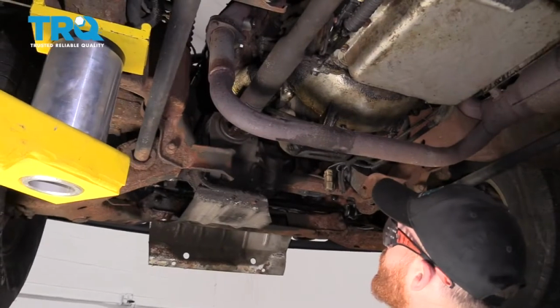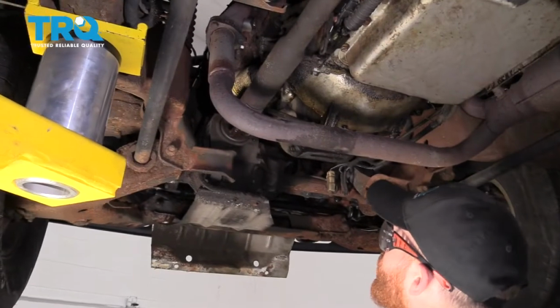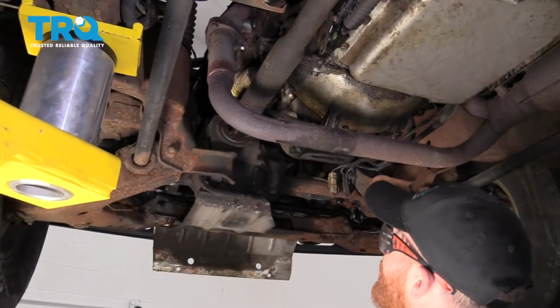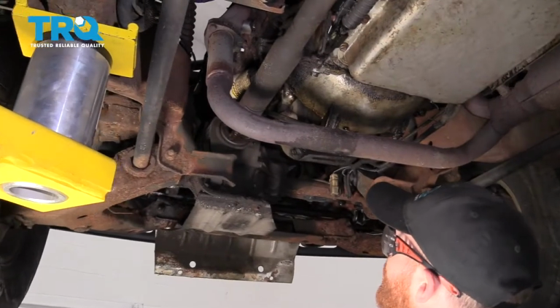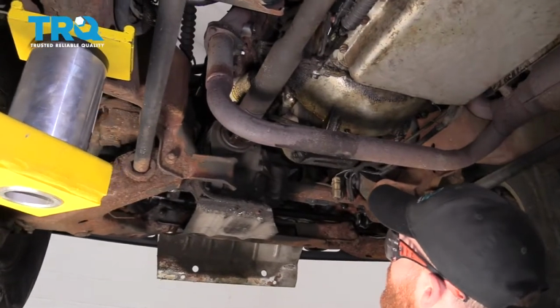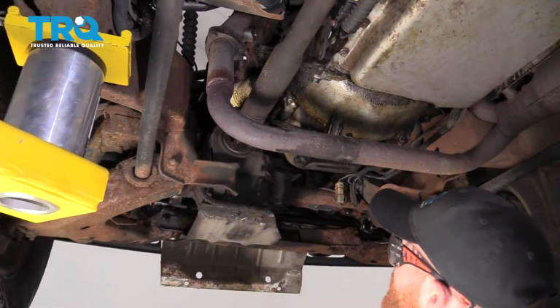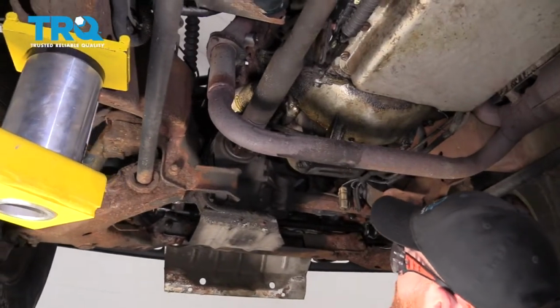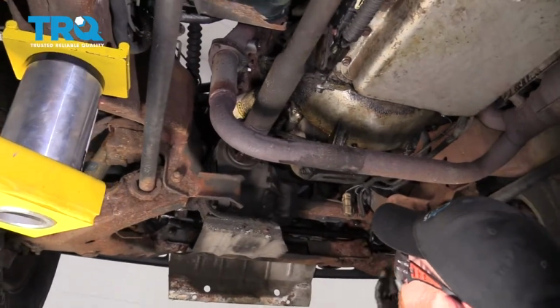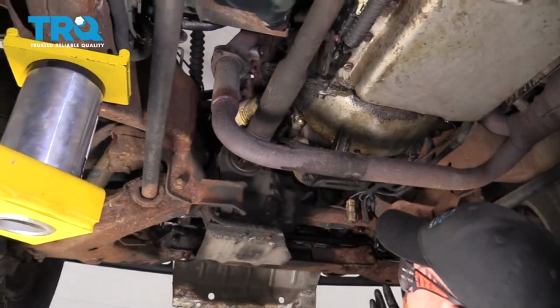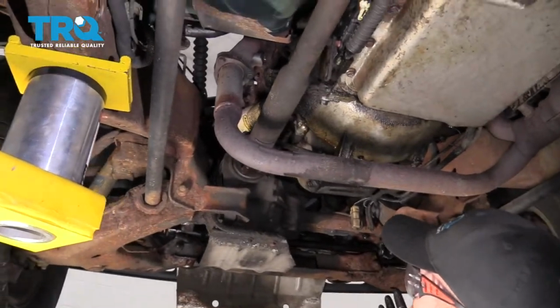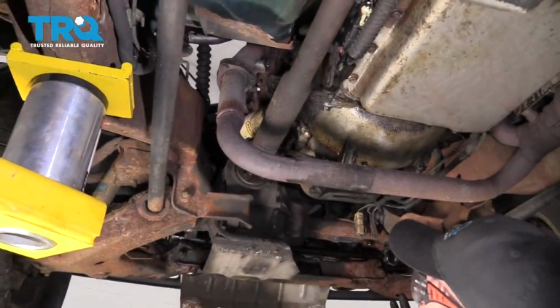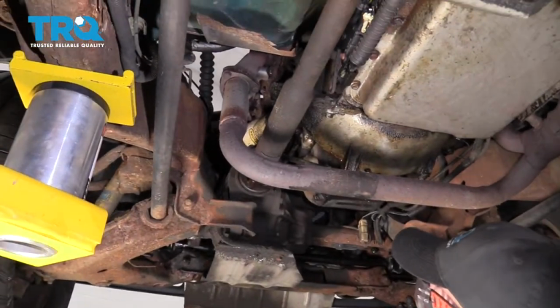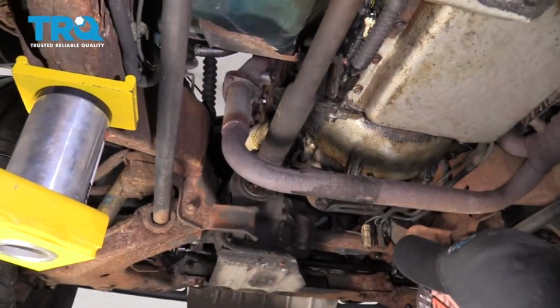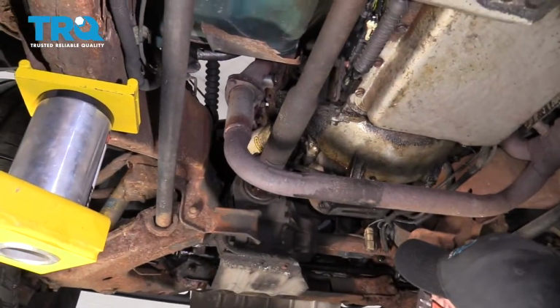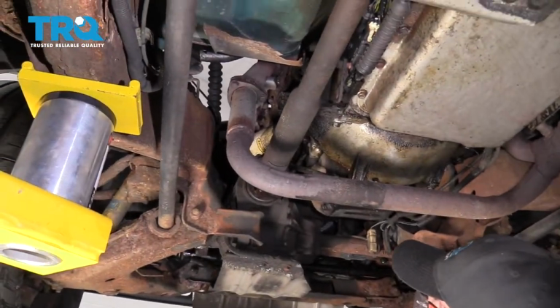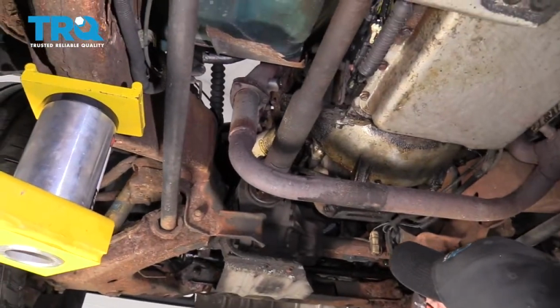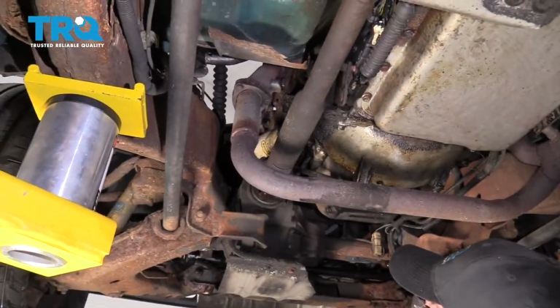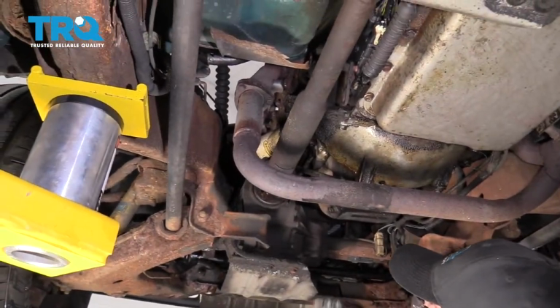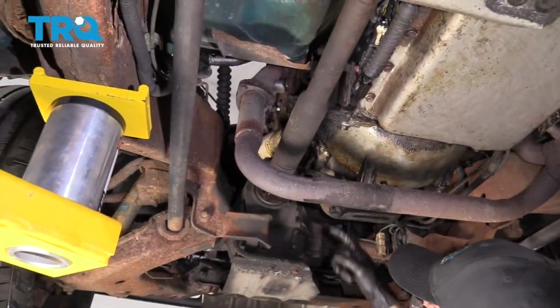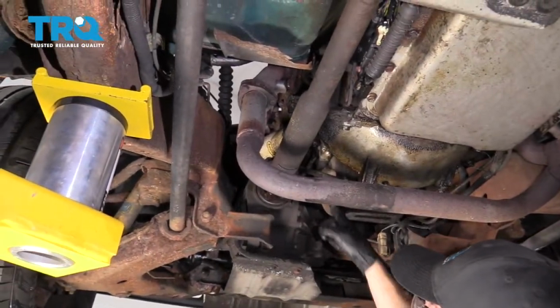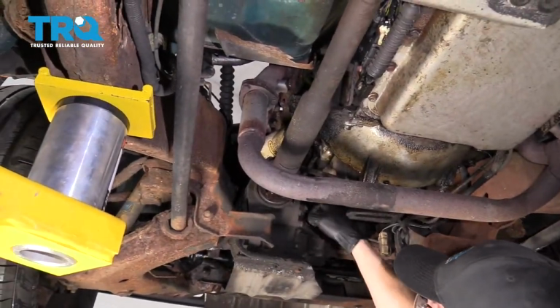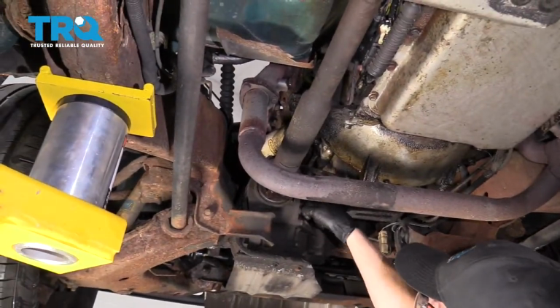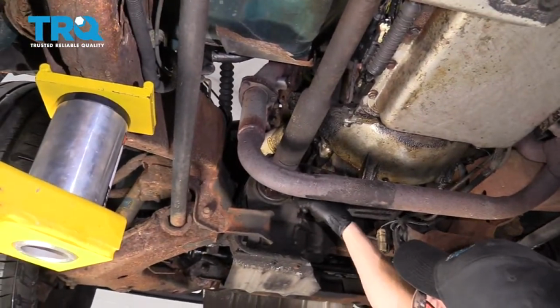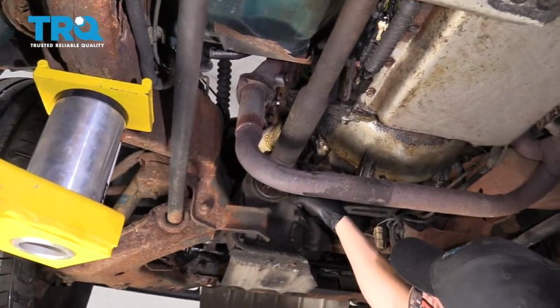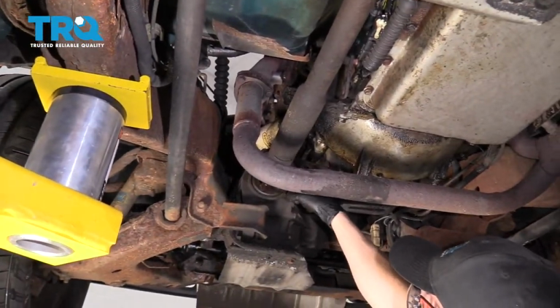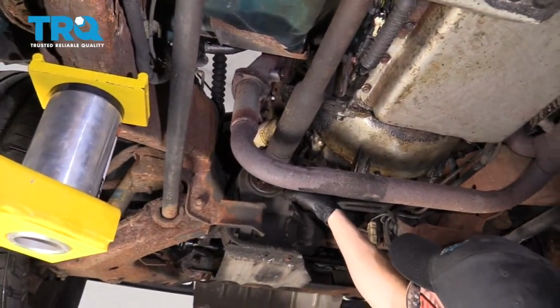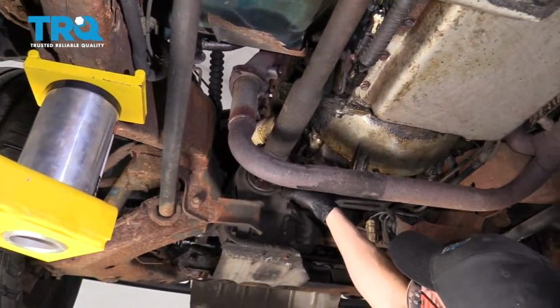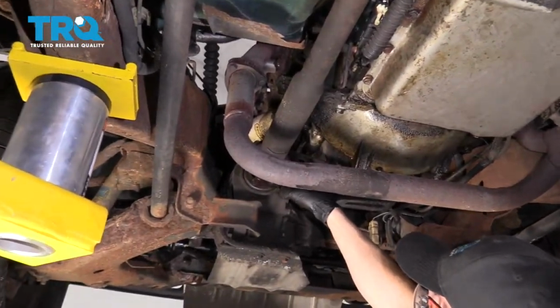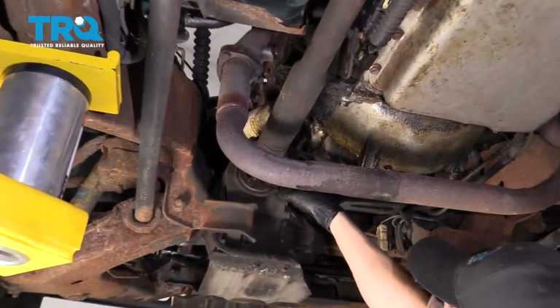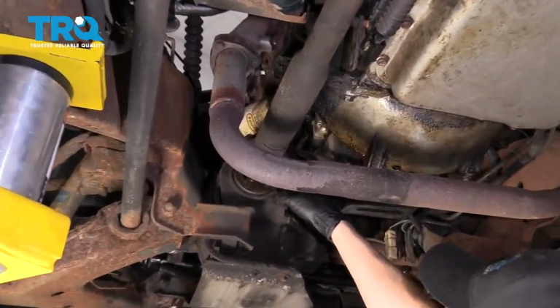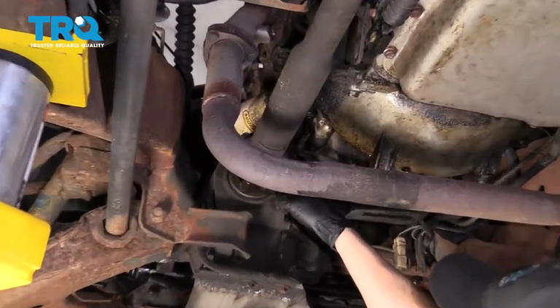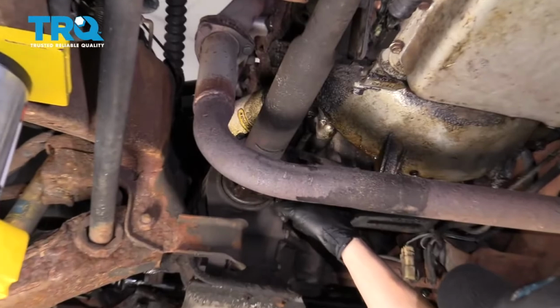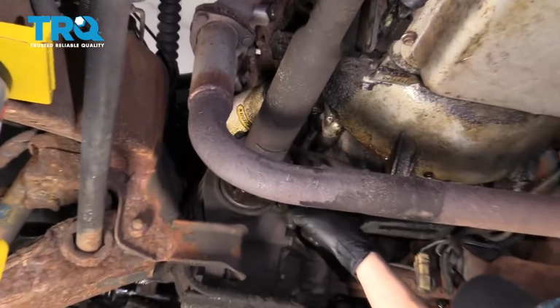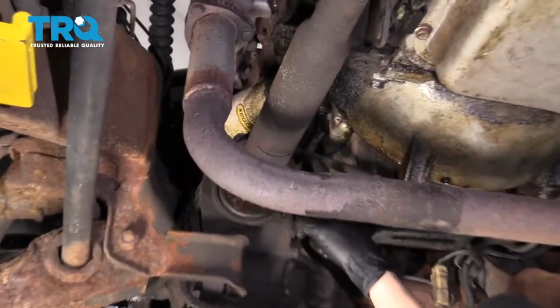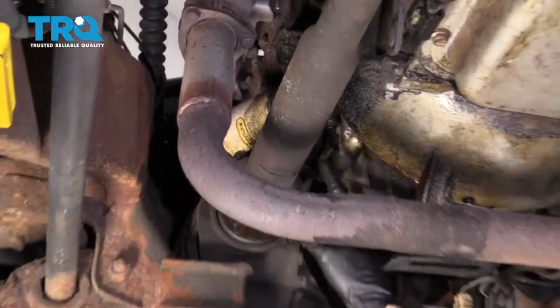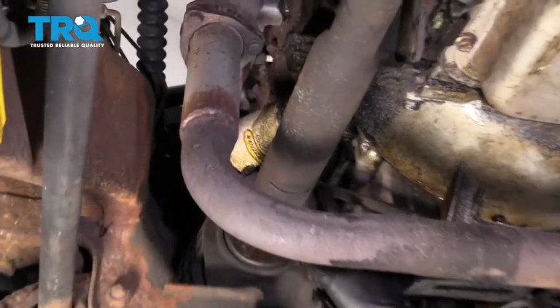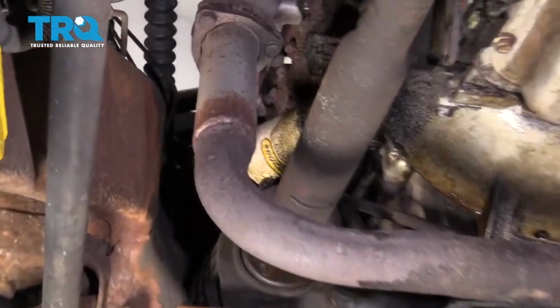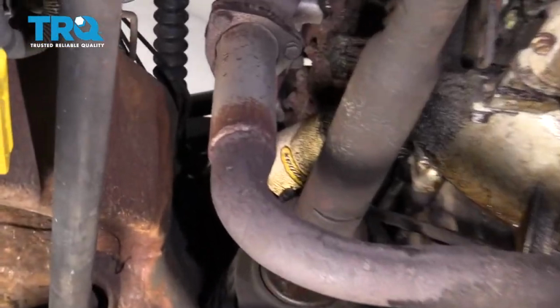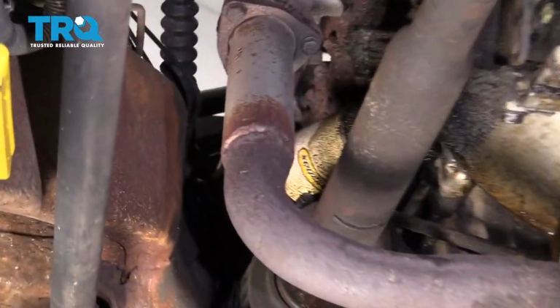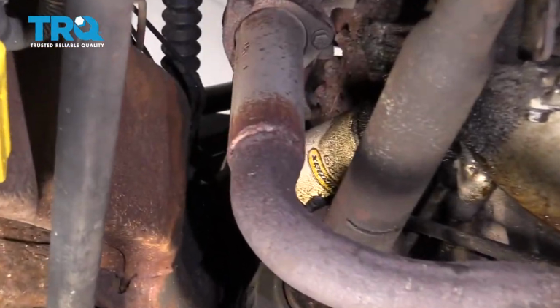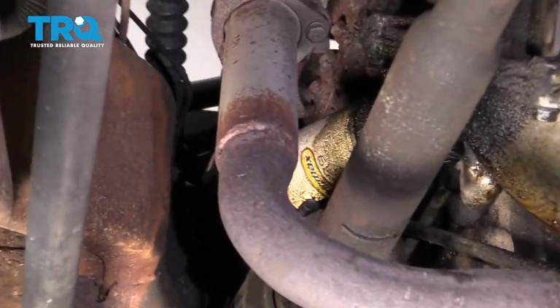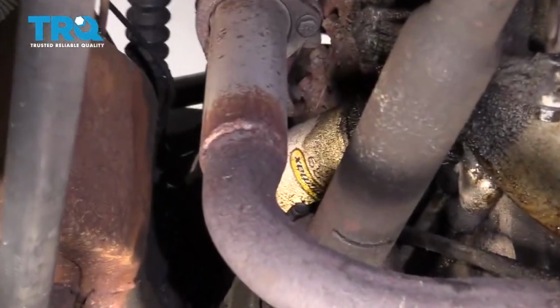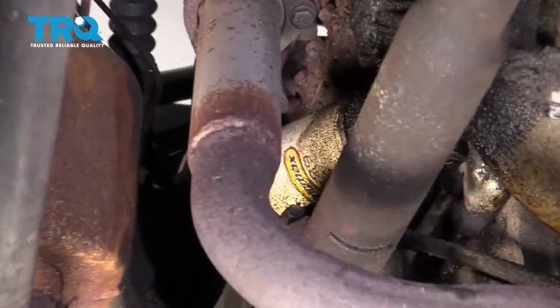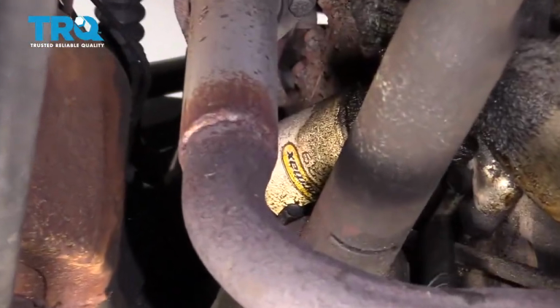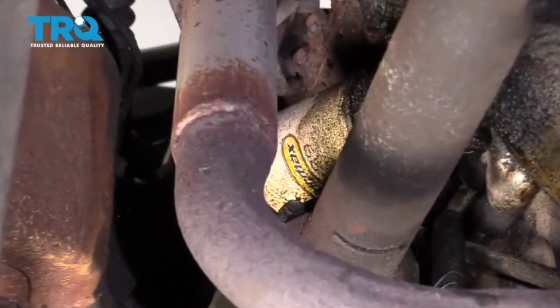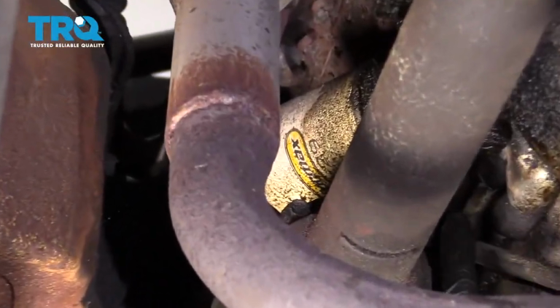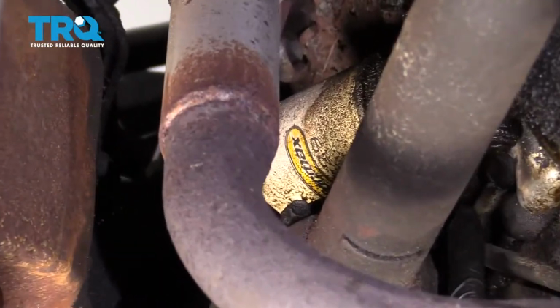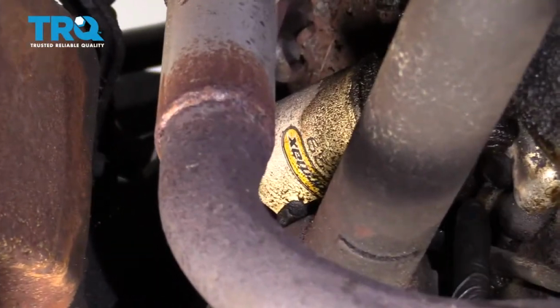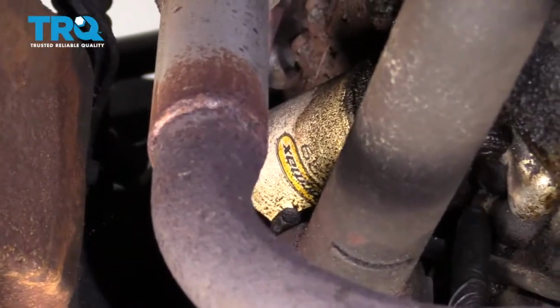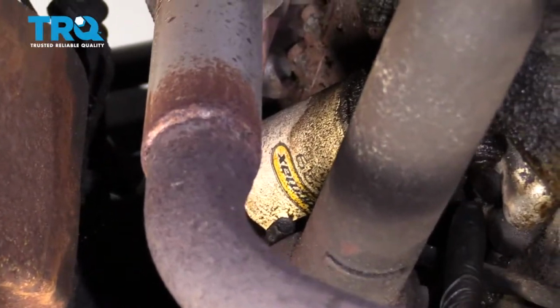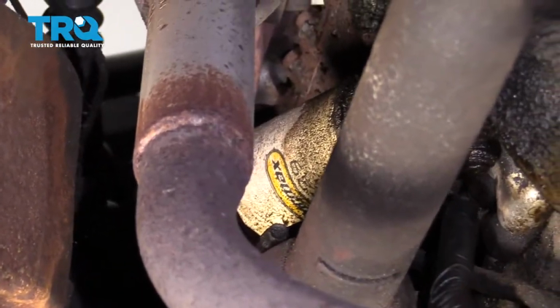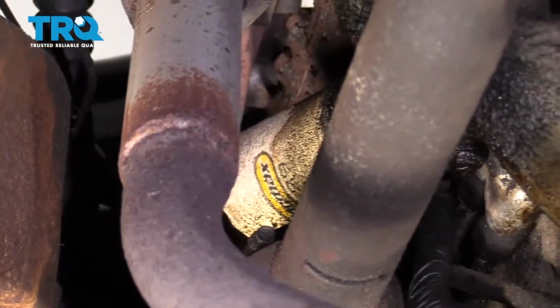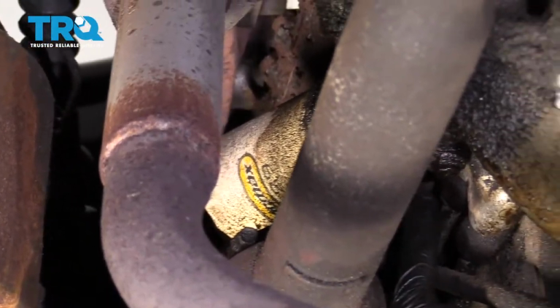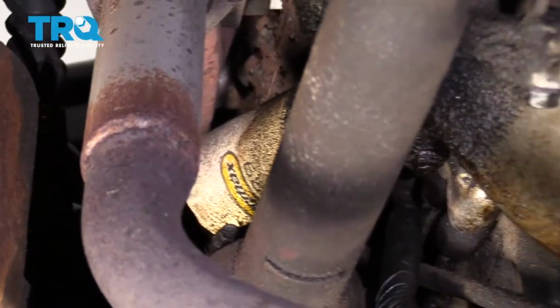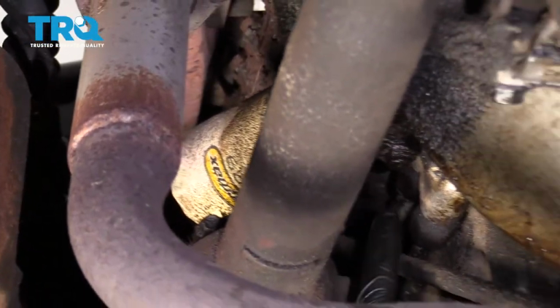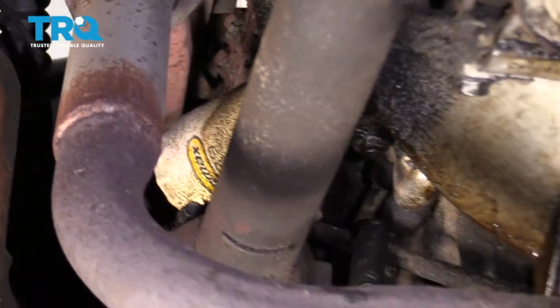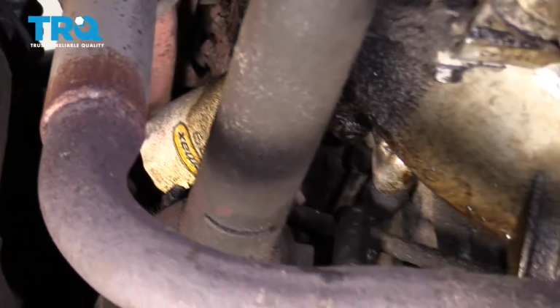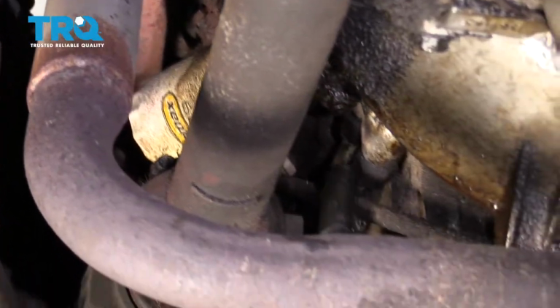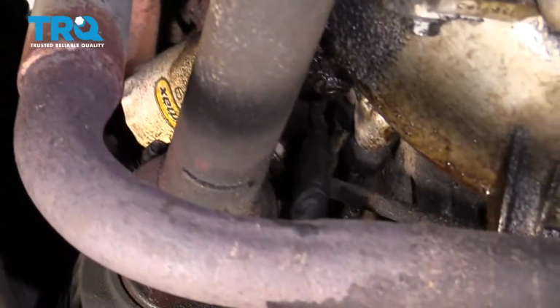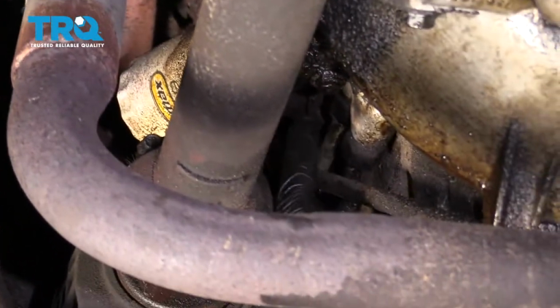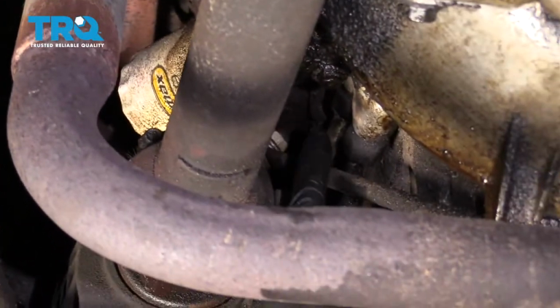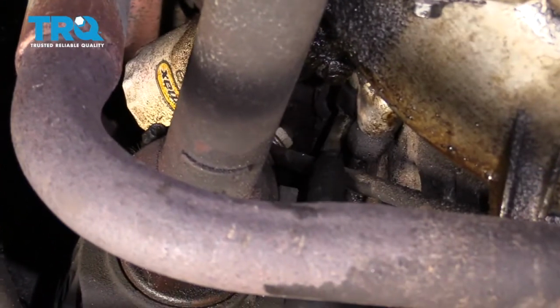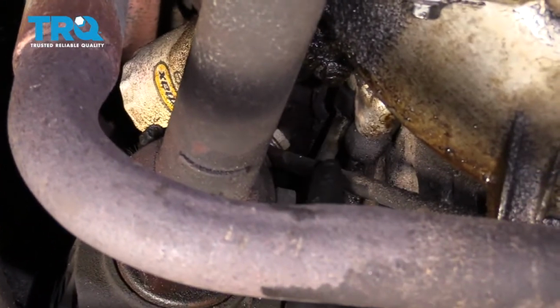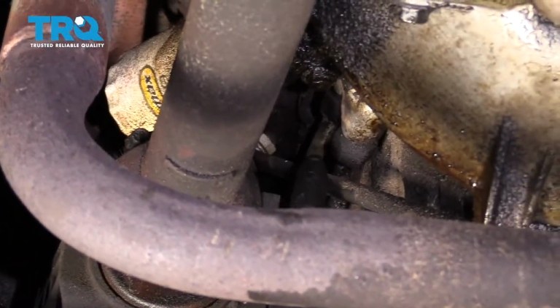With the vehicle safely raised and supported, we're gonna come right under here to the oil filter. Remove the oil filter — that's gonna give us better access to where the cooler lines are.